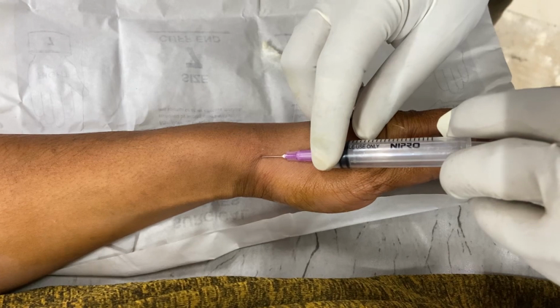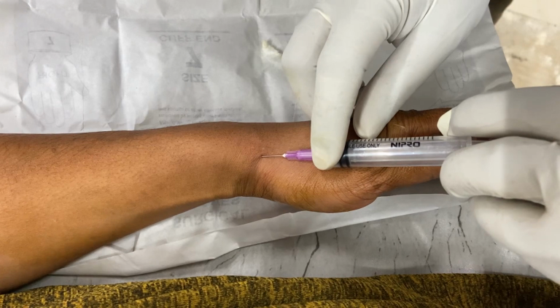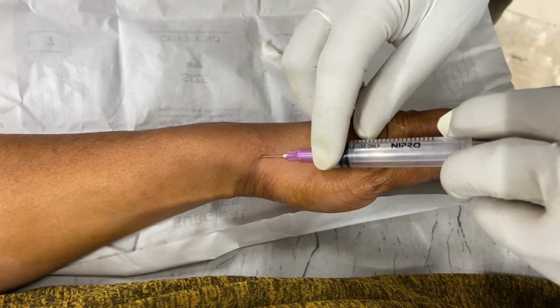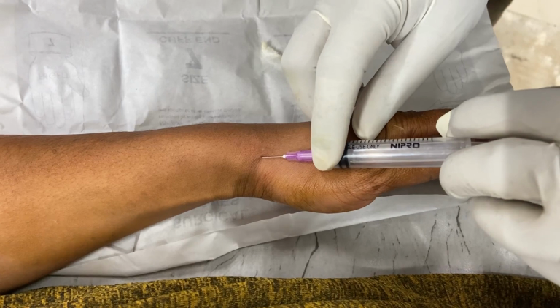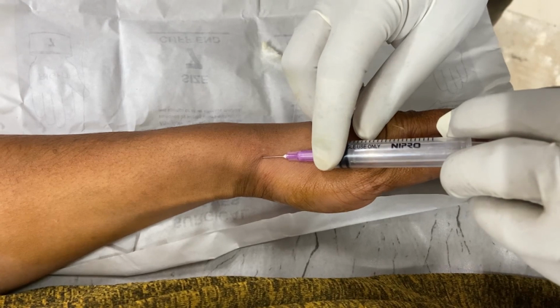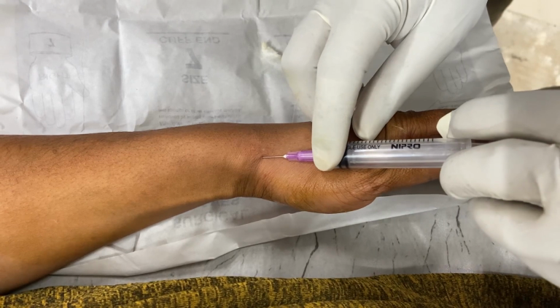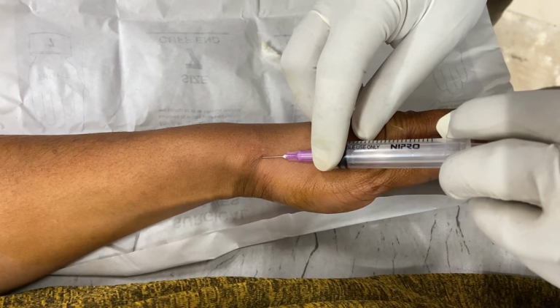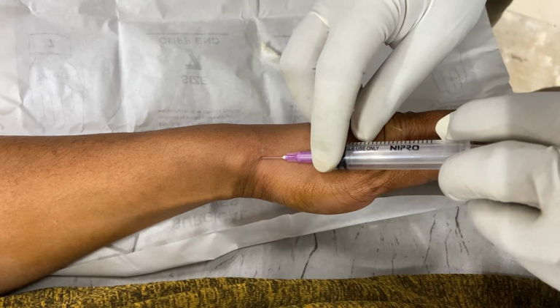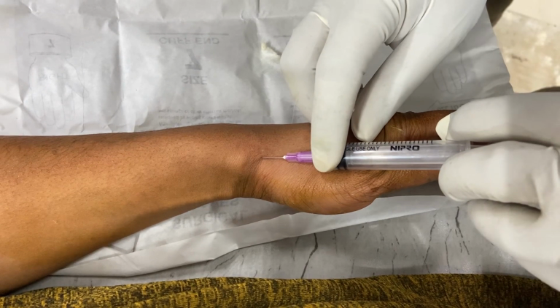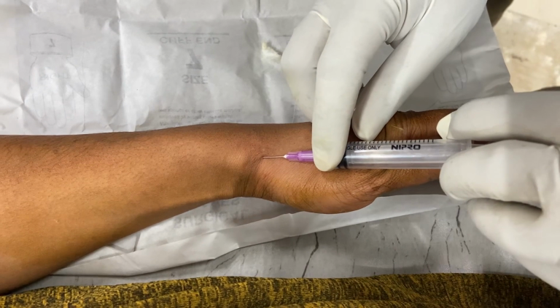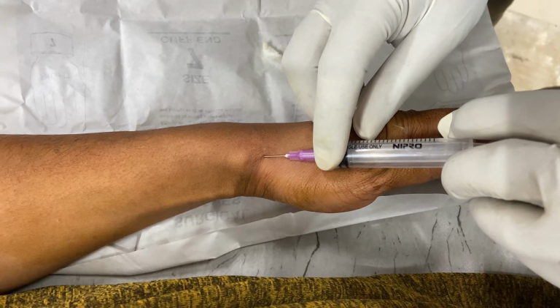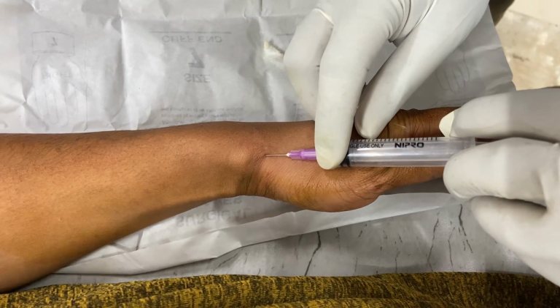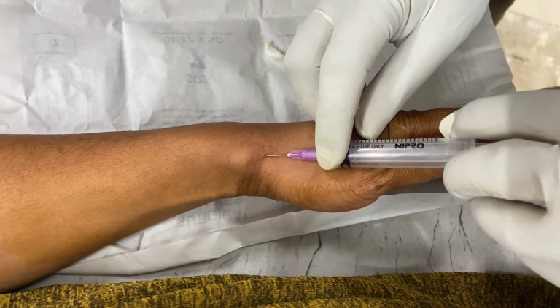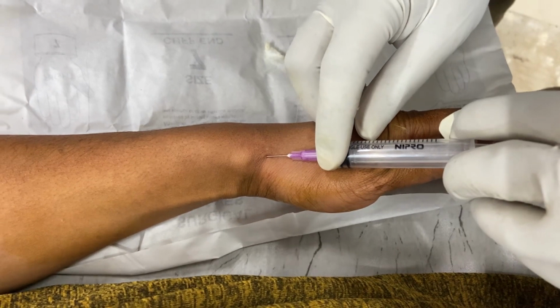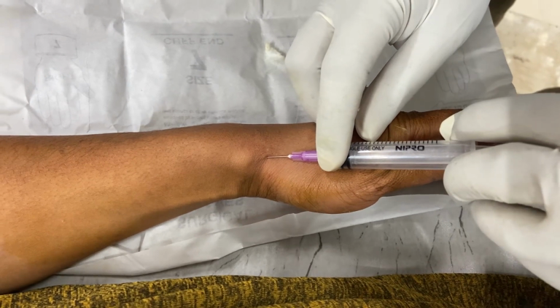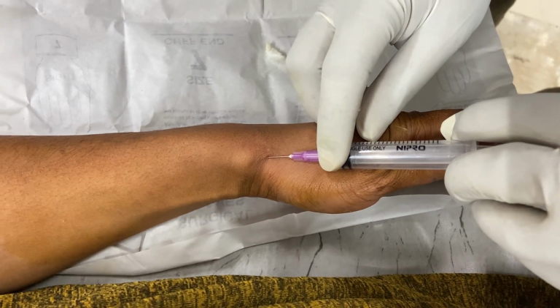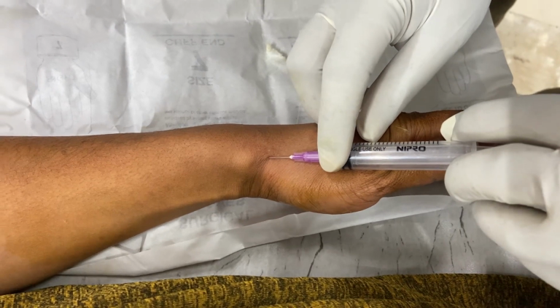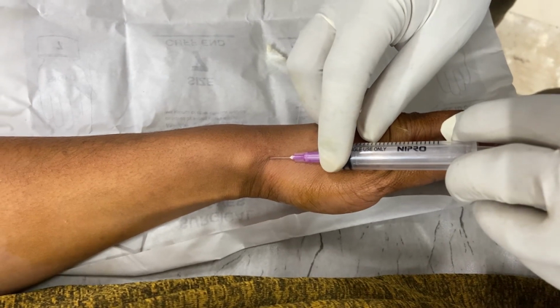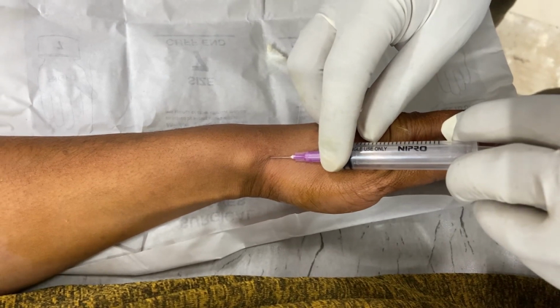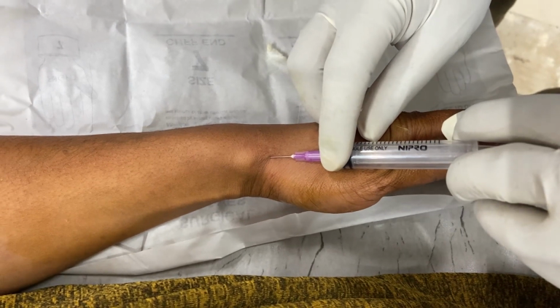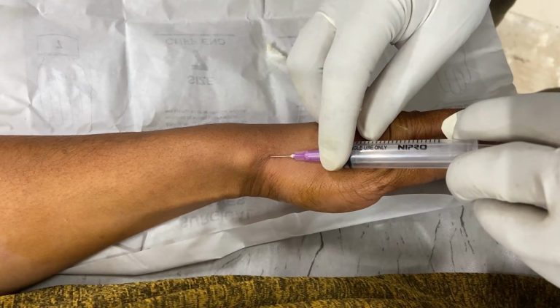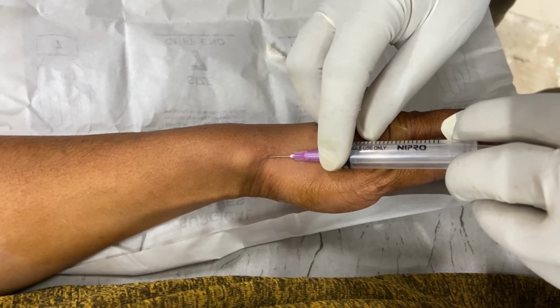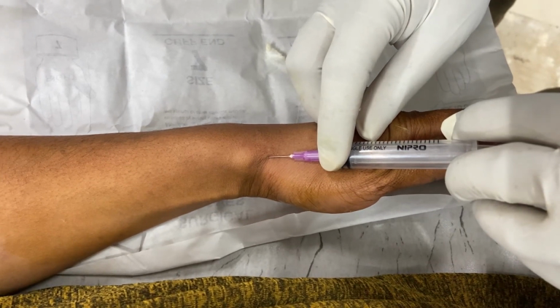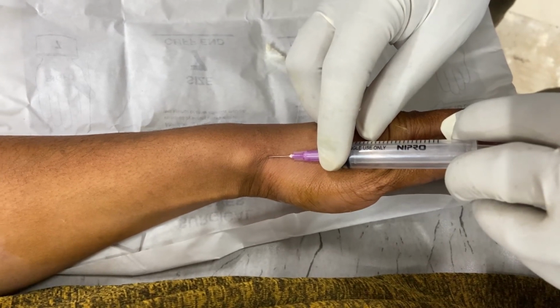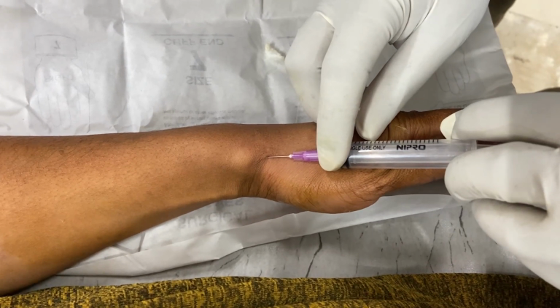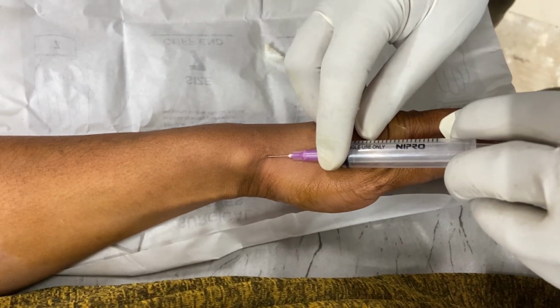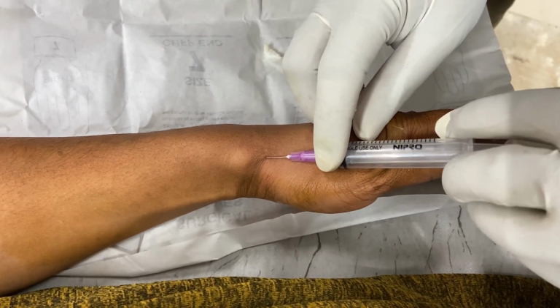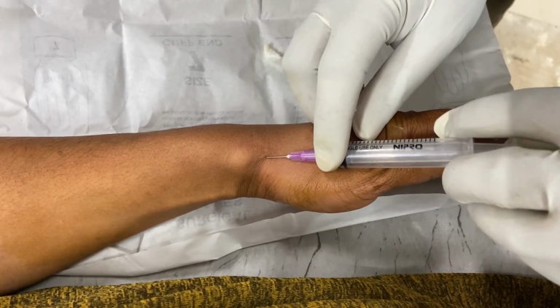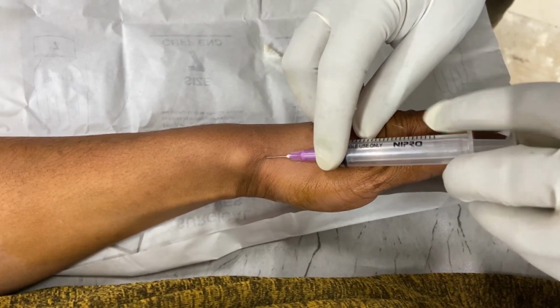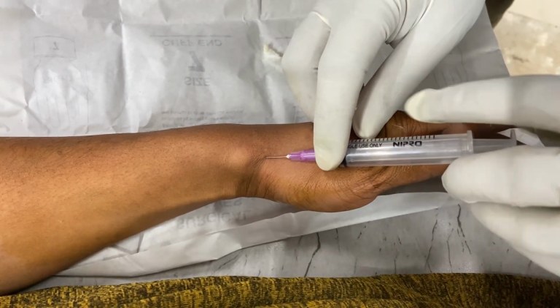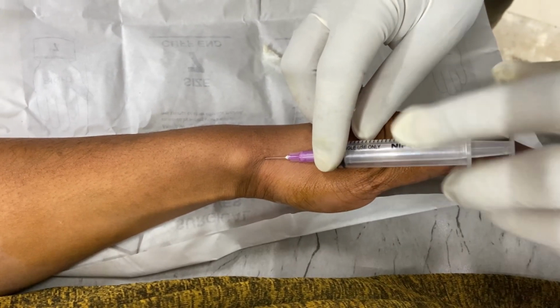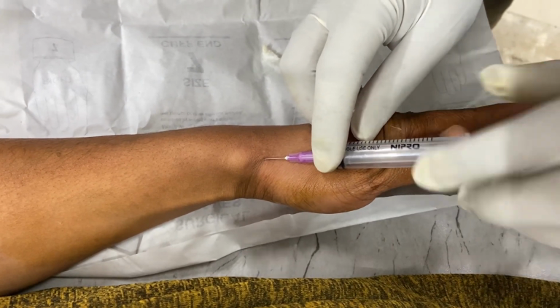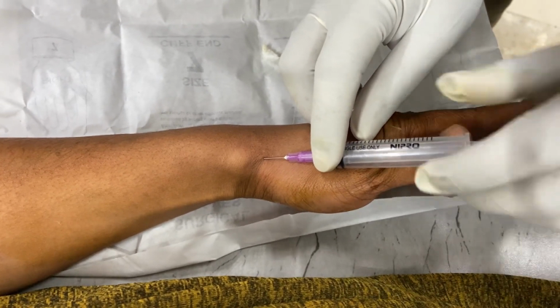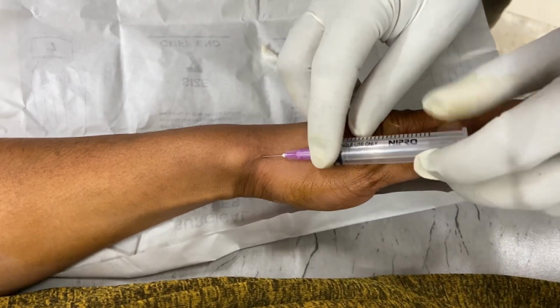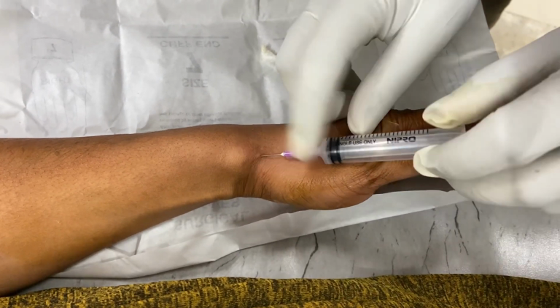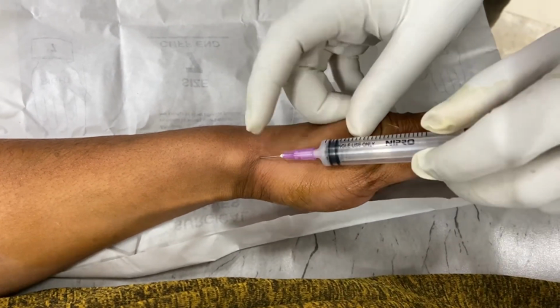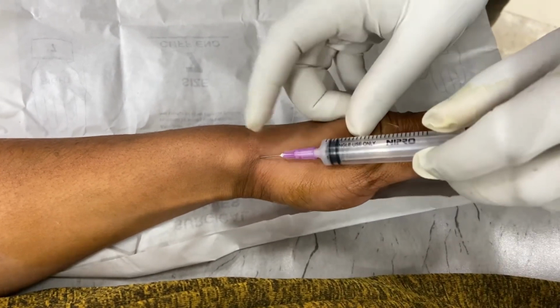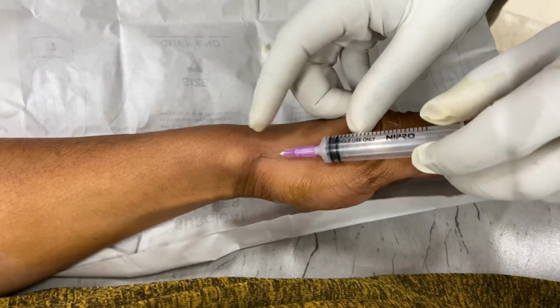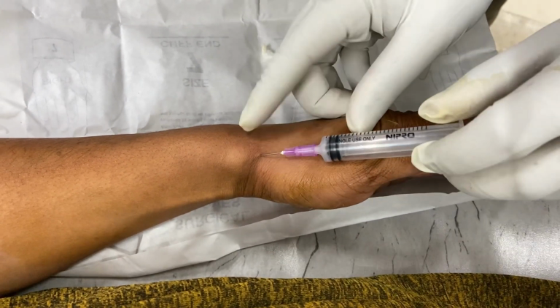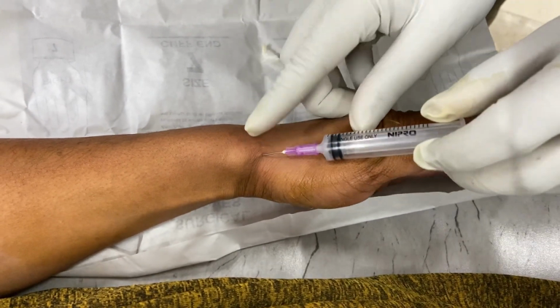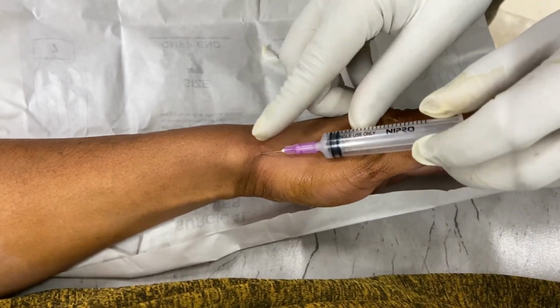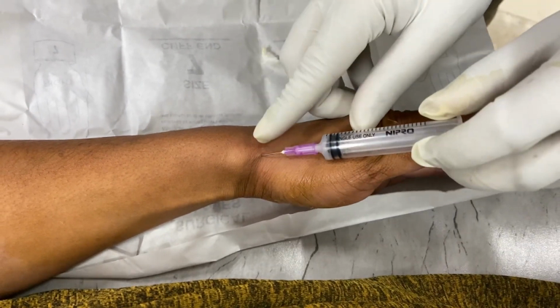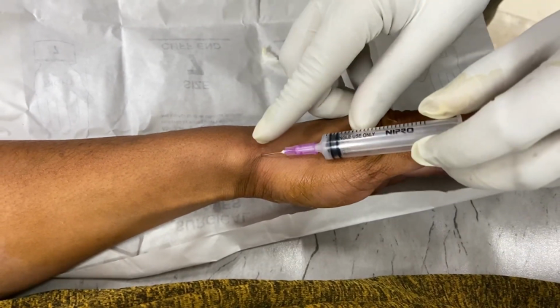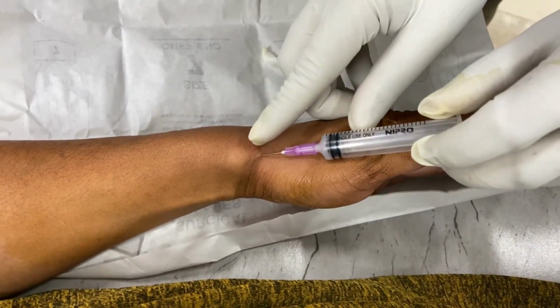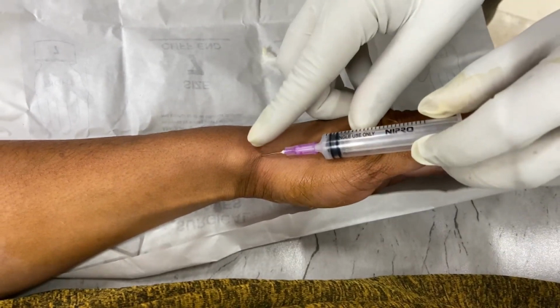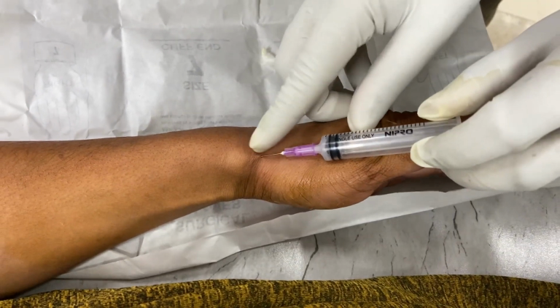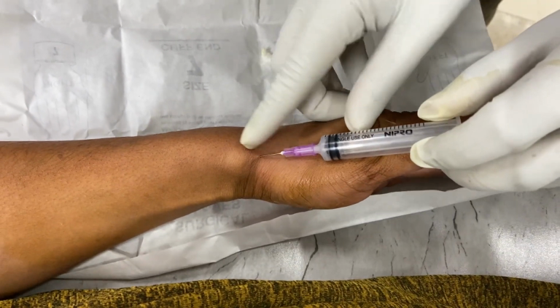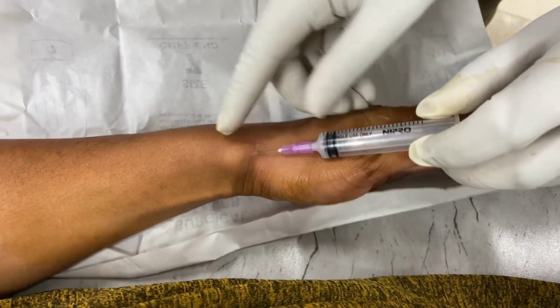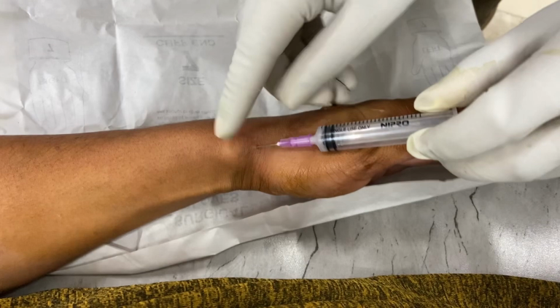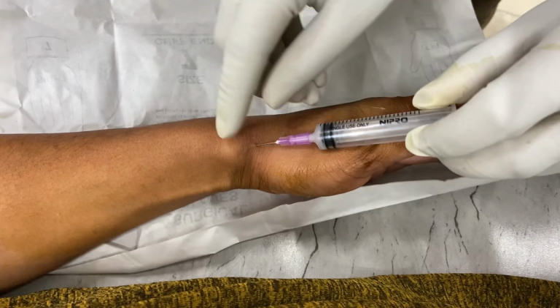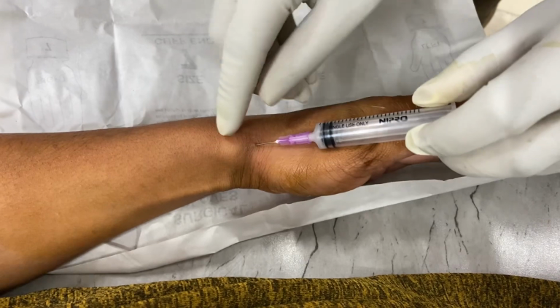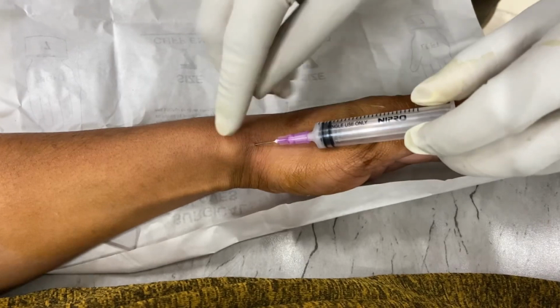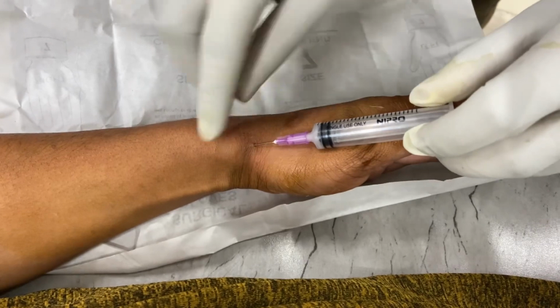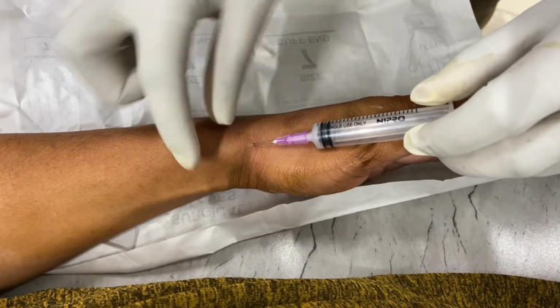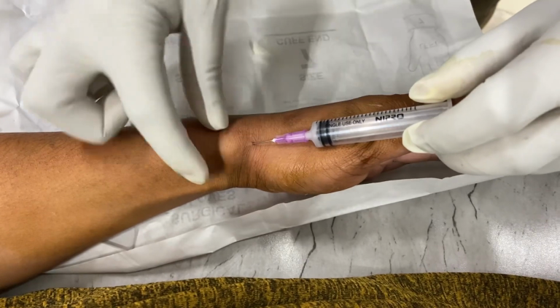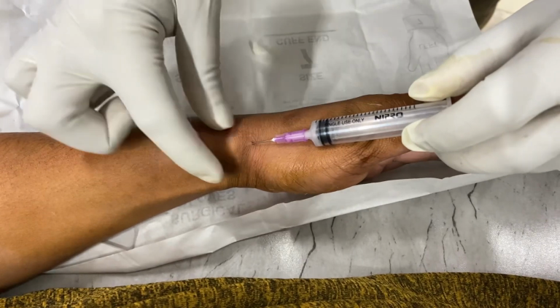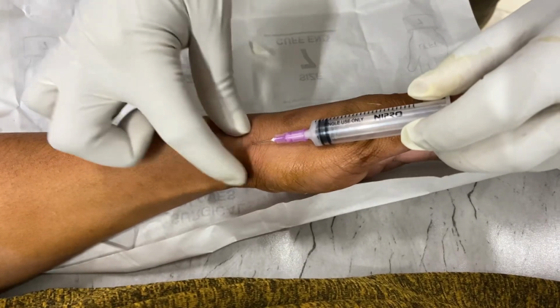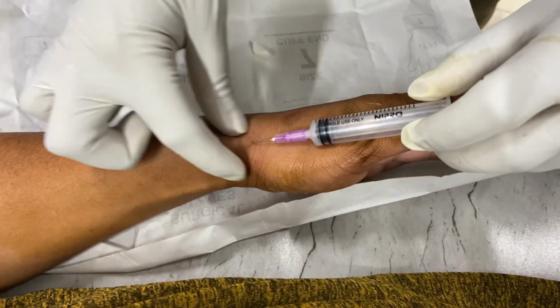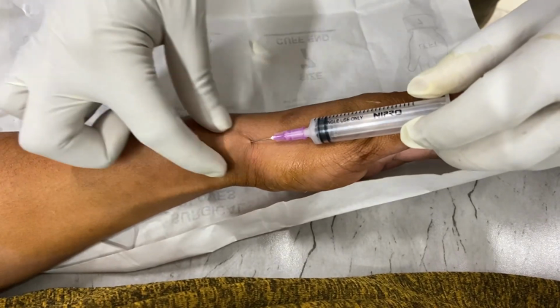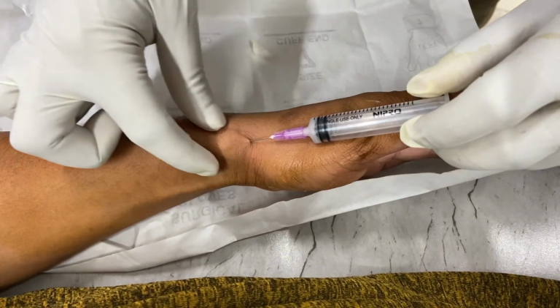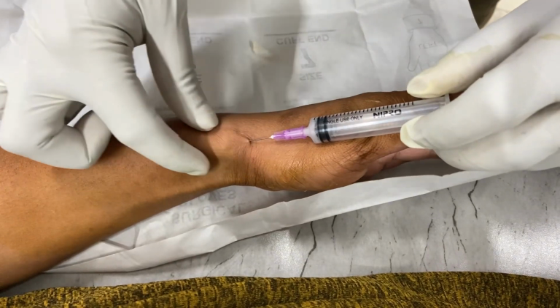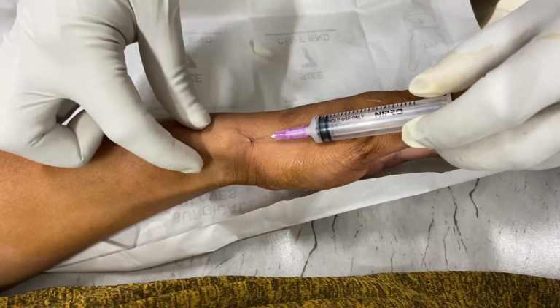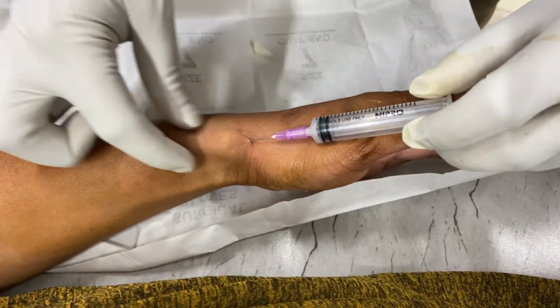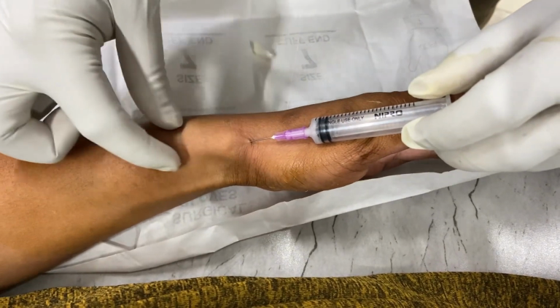Just proximal to the radial styloid there is the extensor retinaculum. You can see it will start to swell up like a tubular pattern.